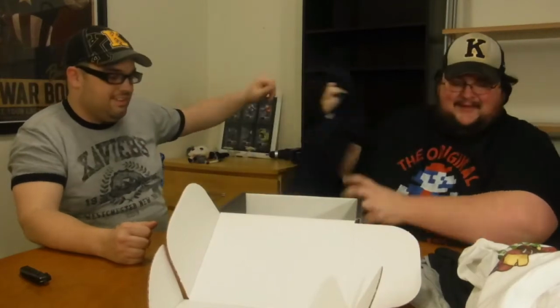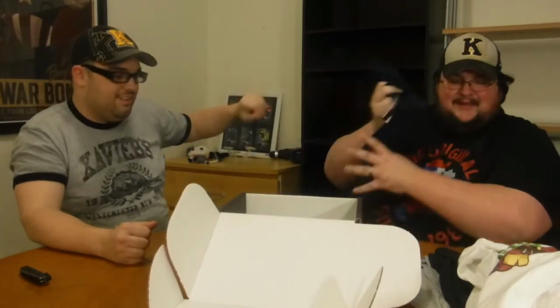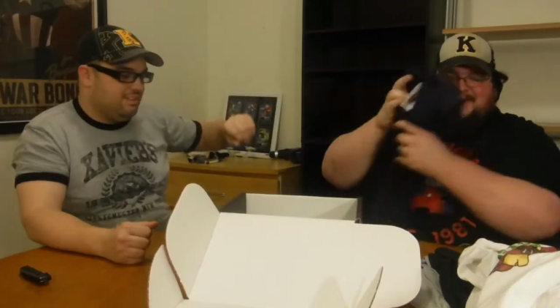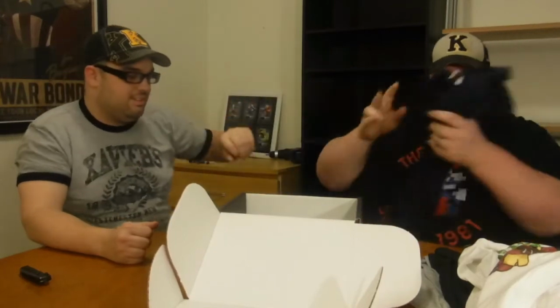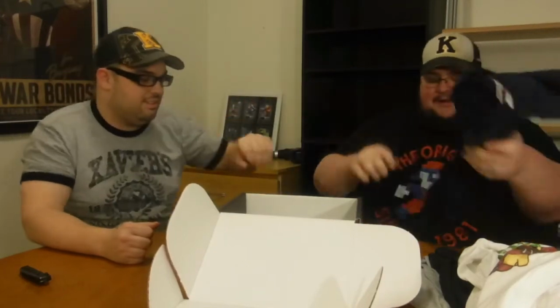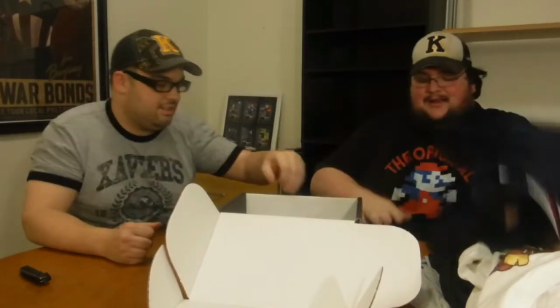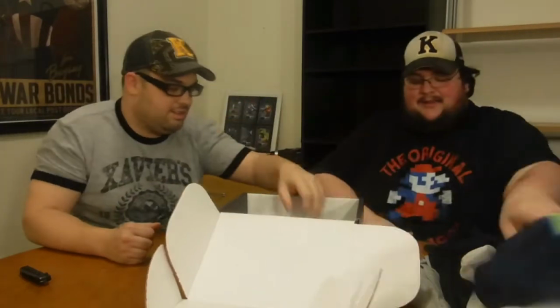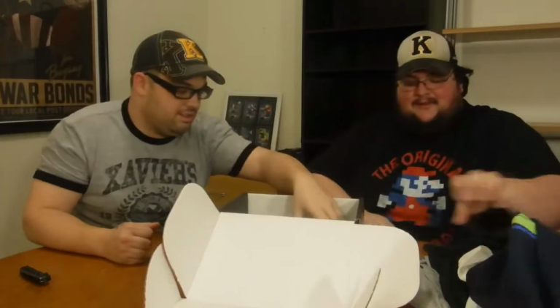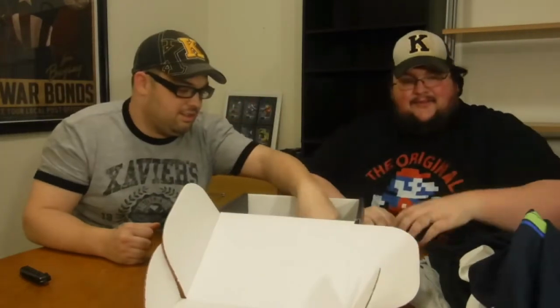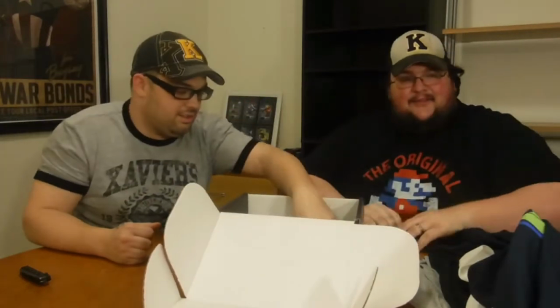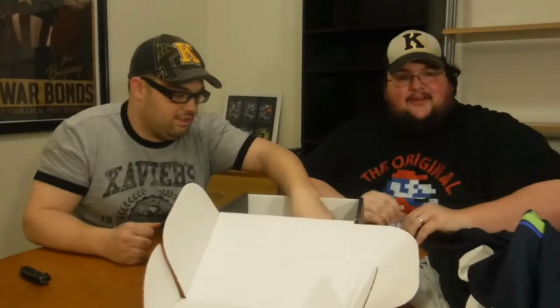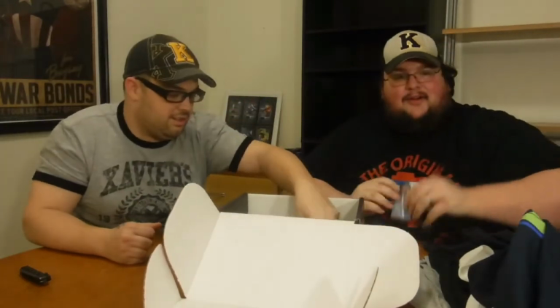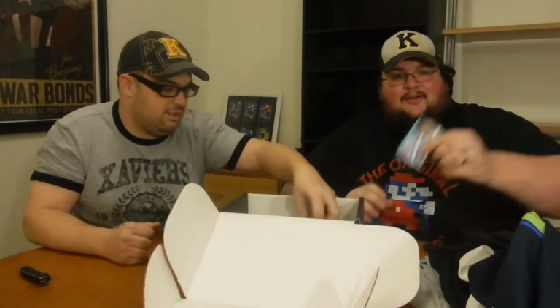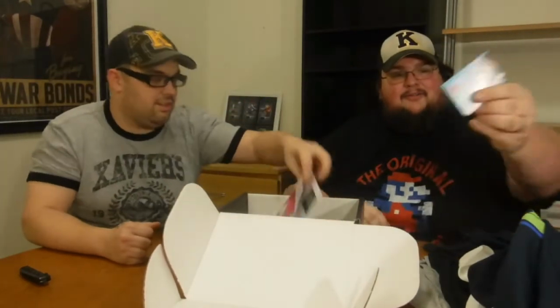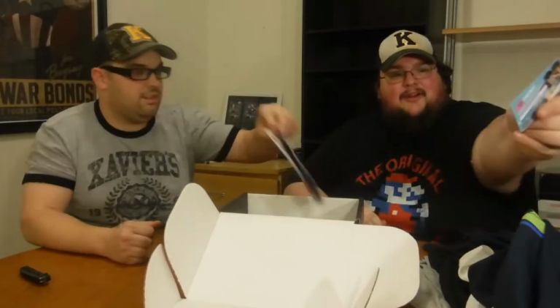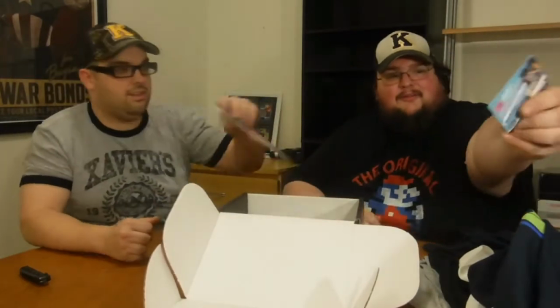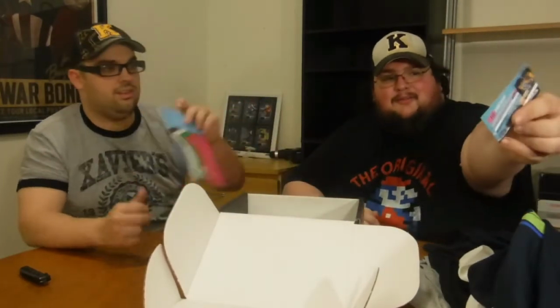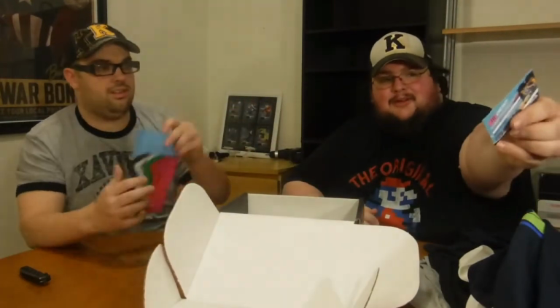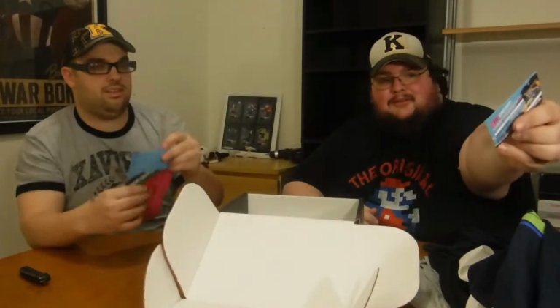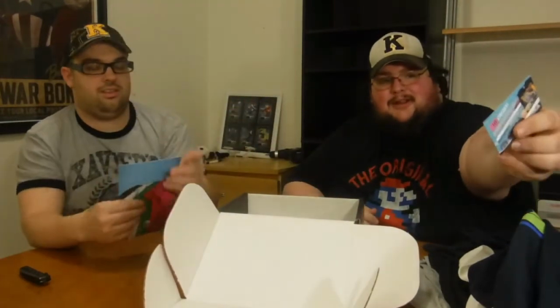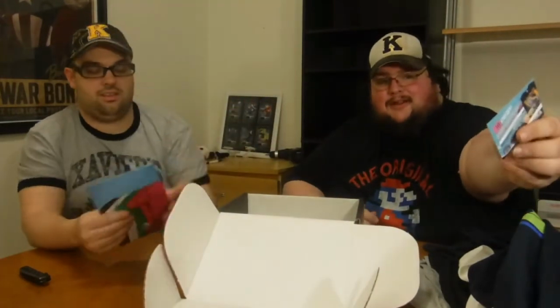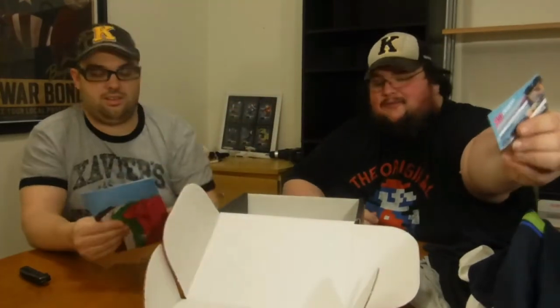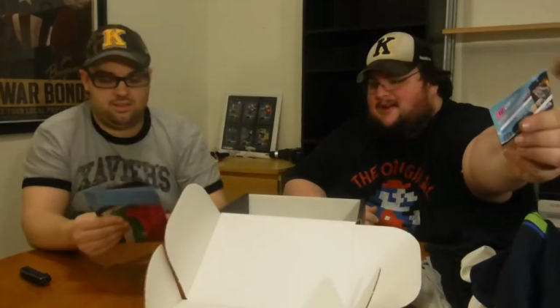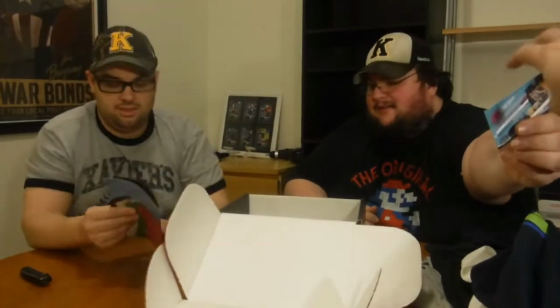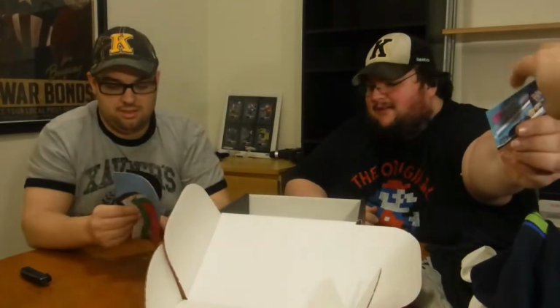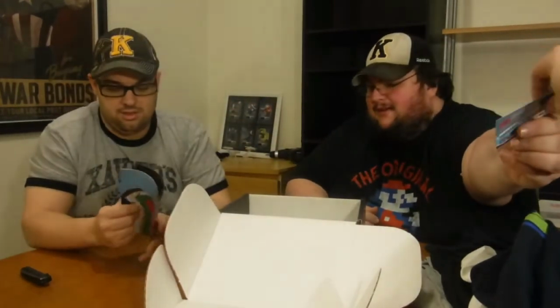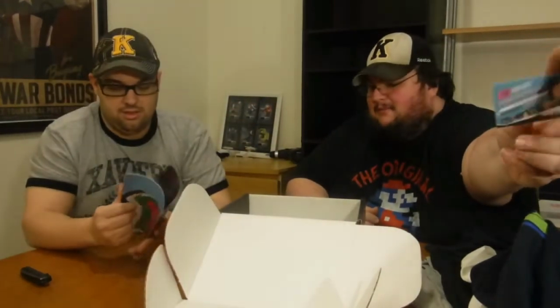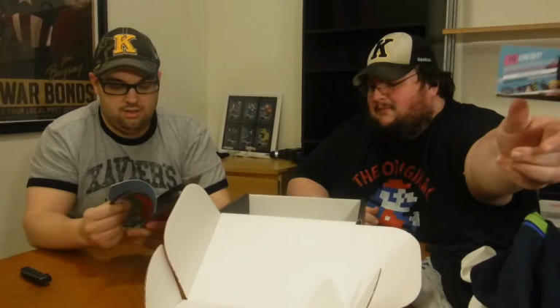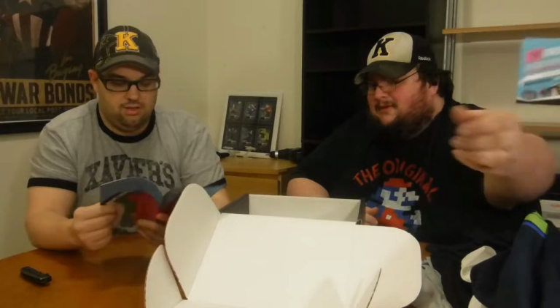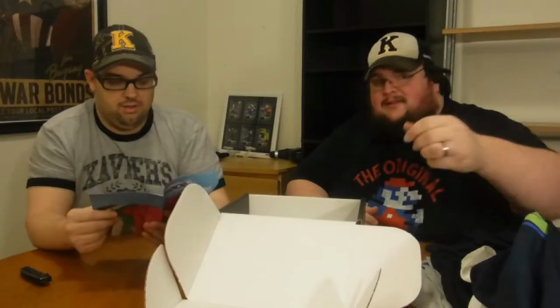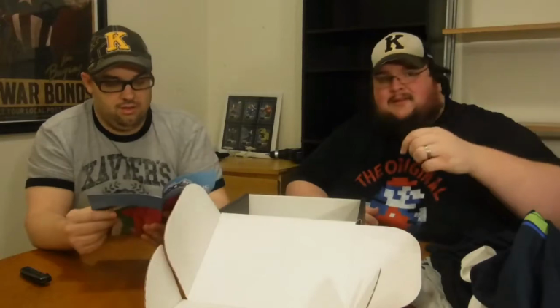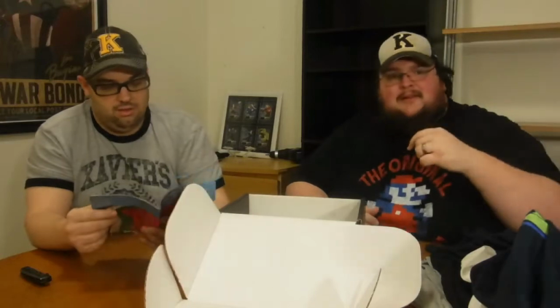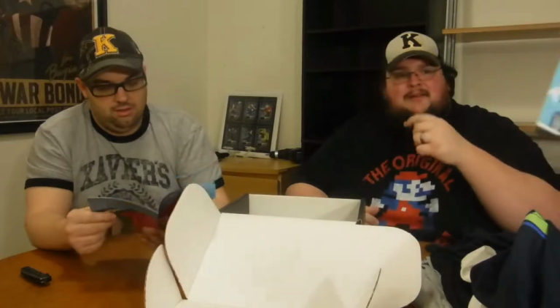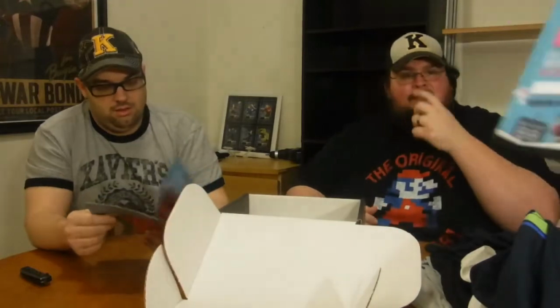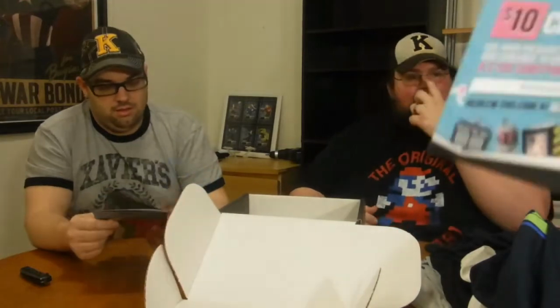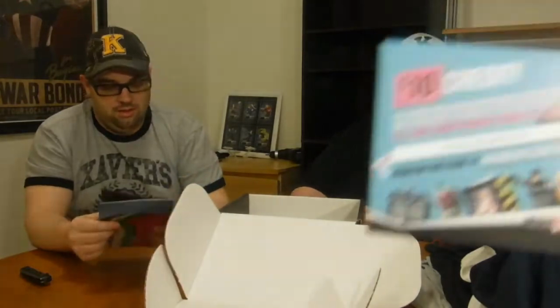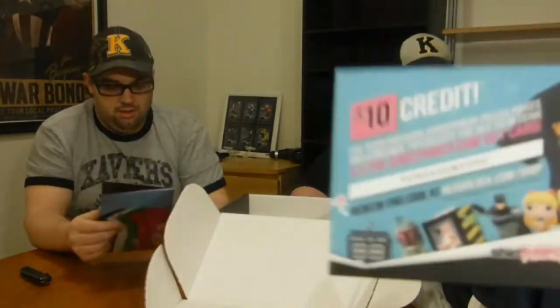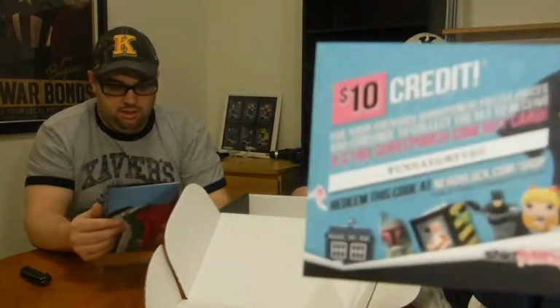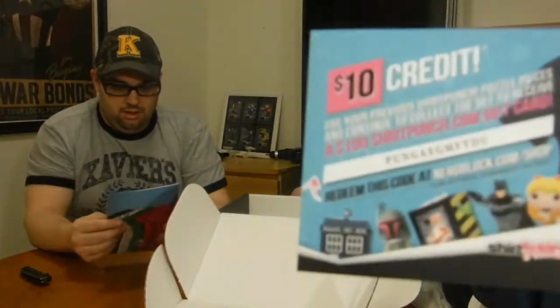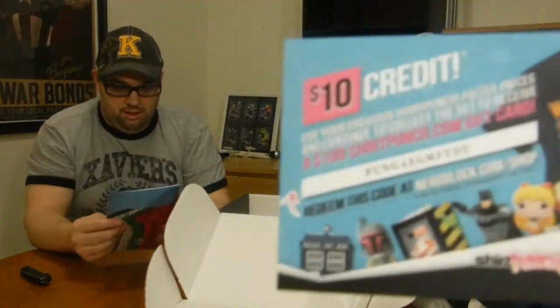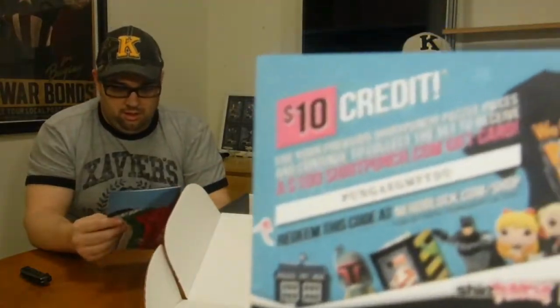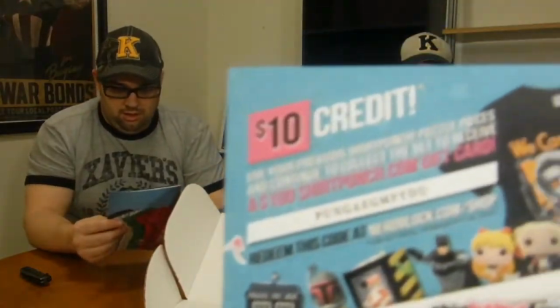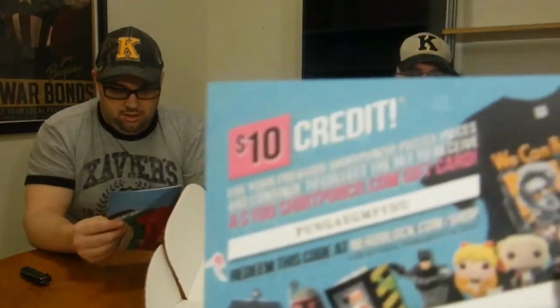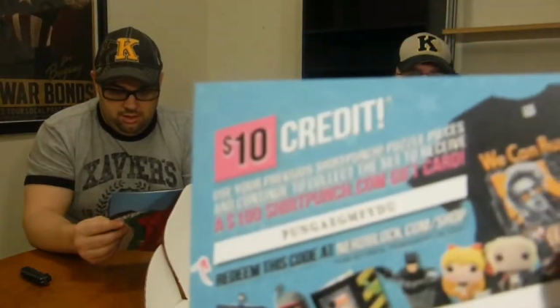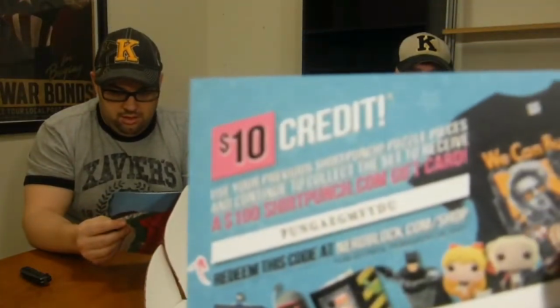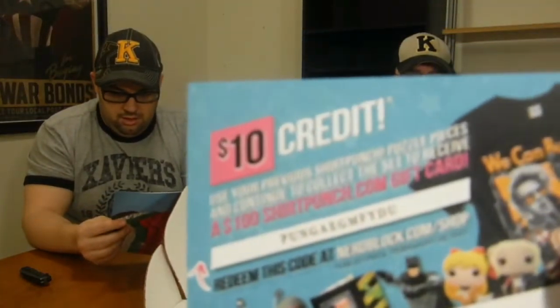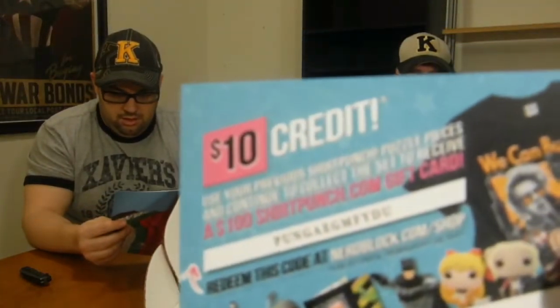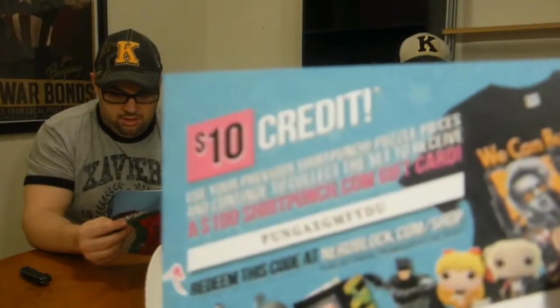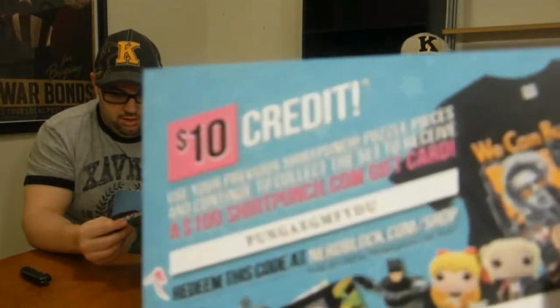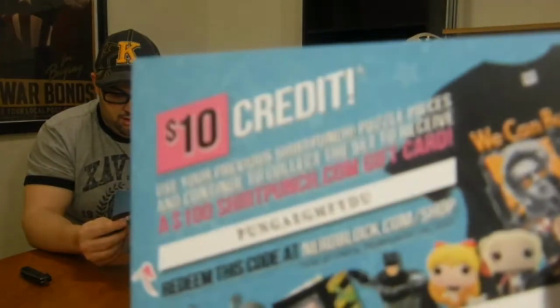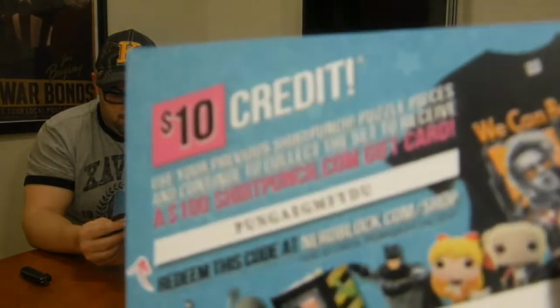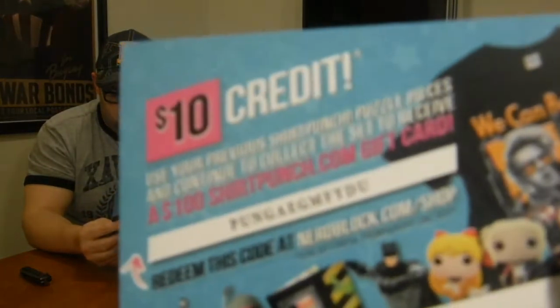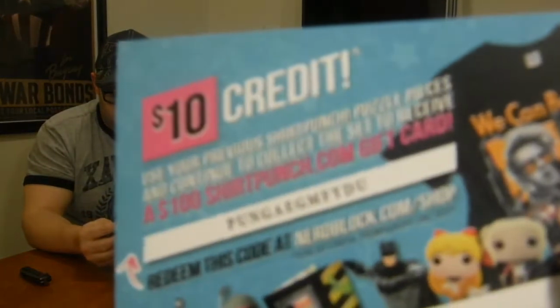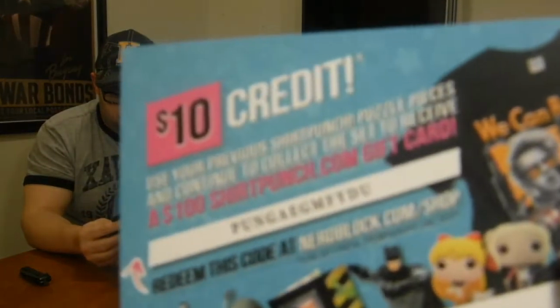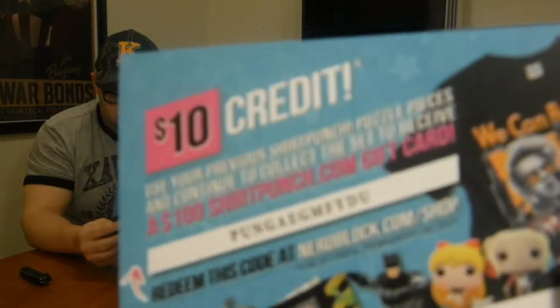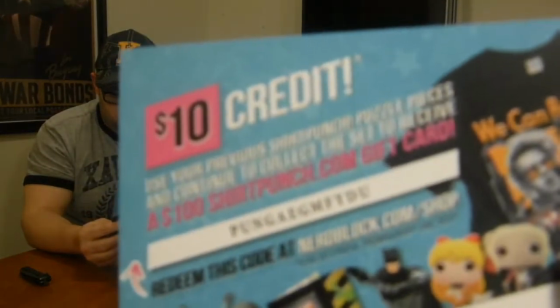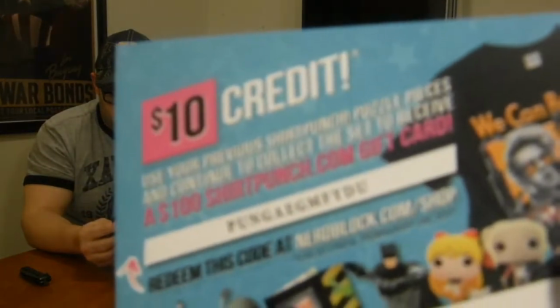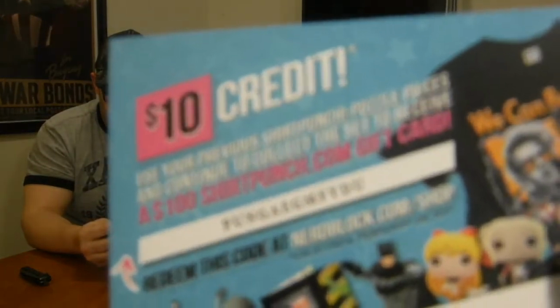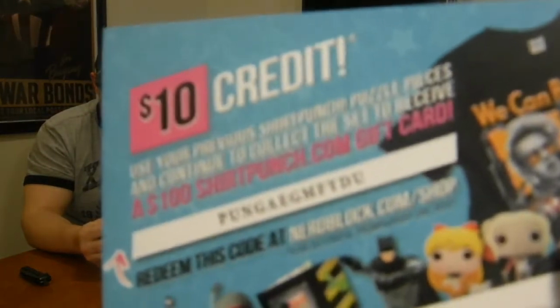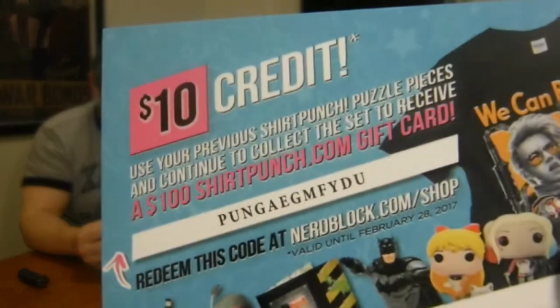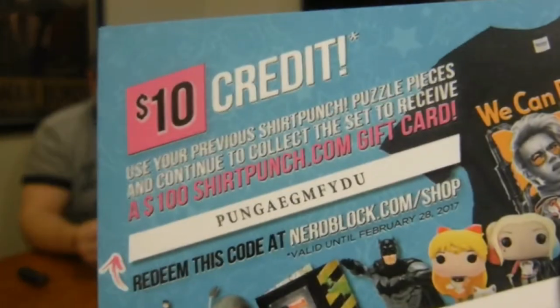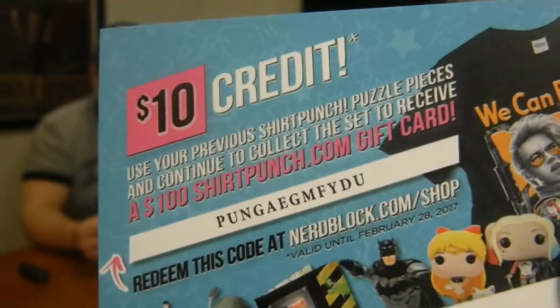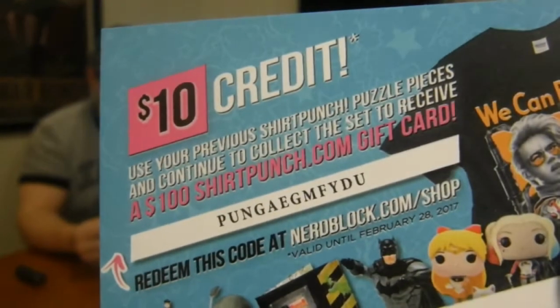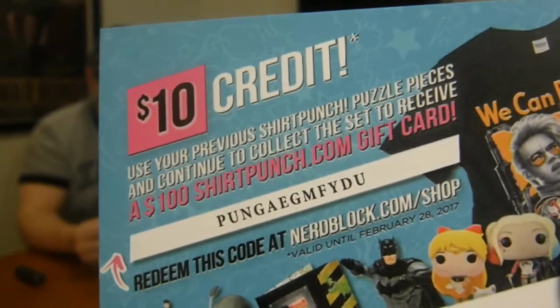Alright, and there's the code for everyone — there's a ten dollar code for Nerd Block. Whoever gets it, you're the winner!